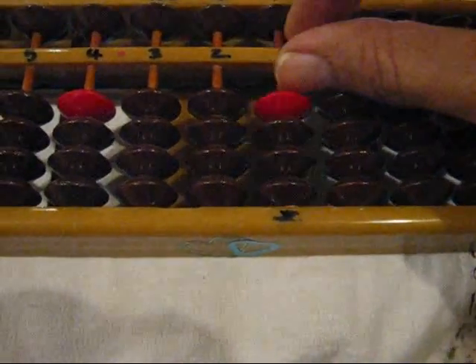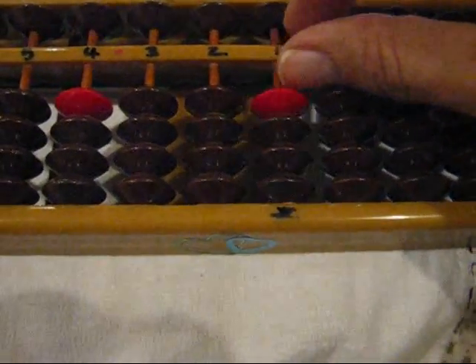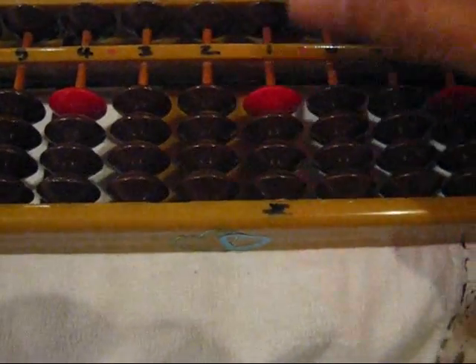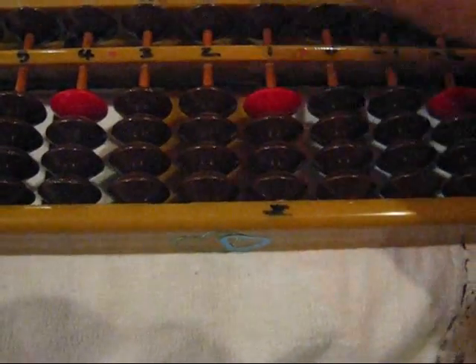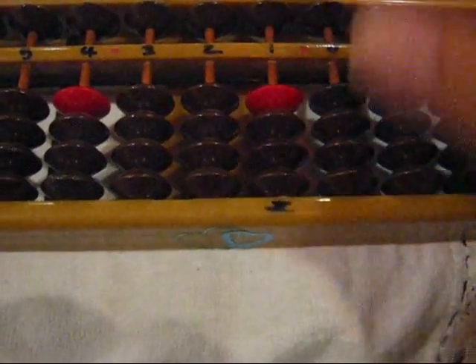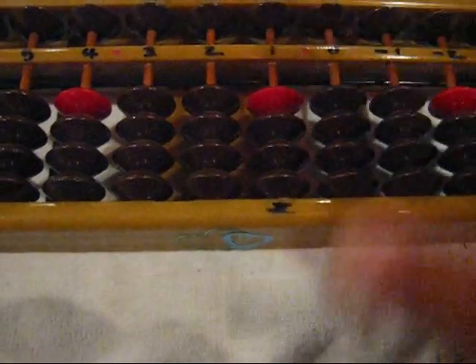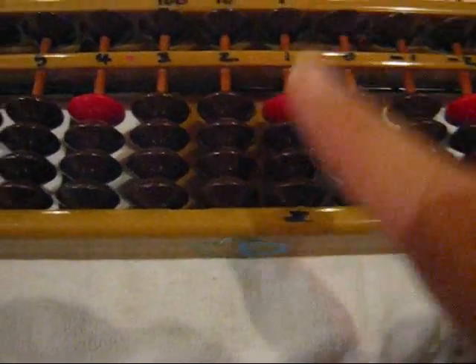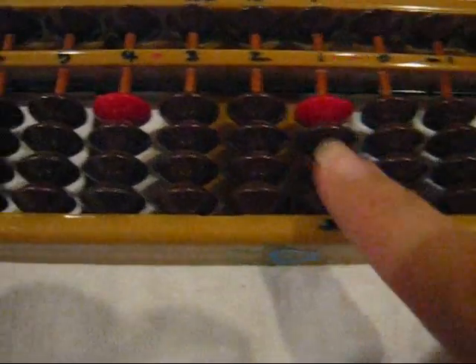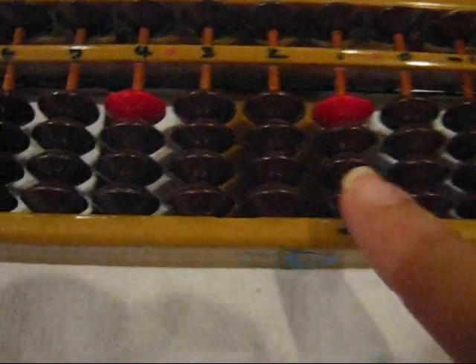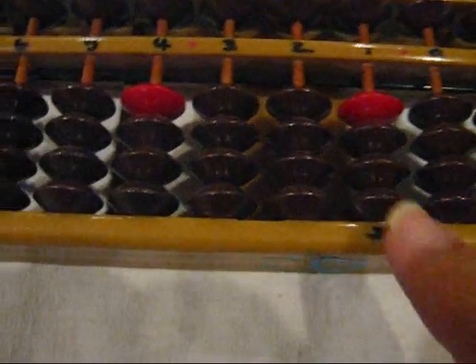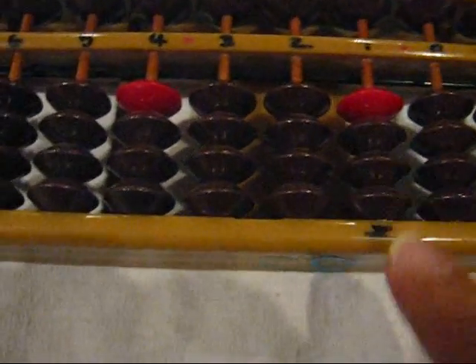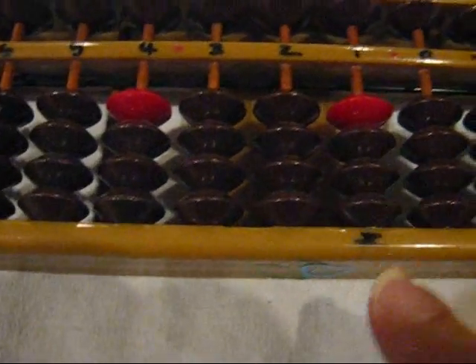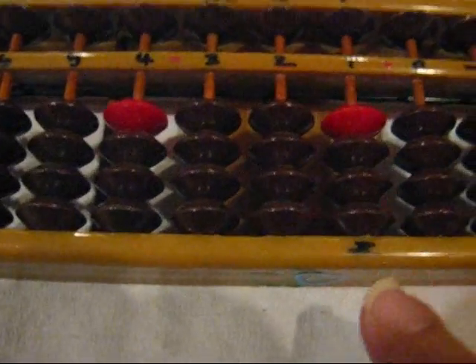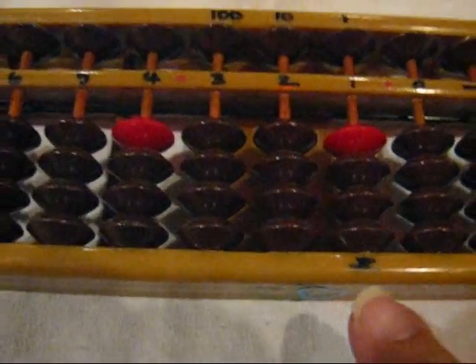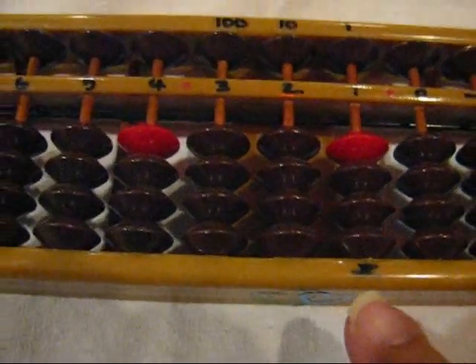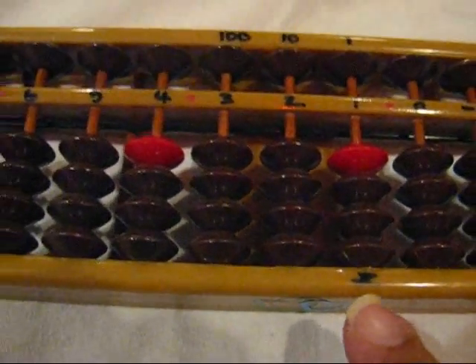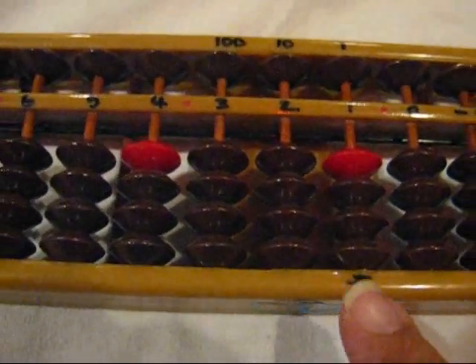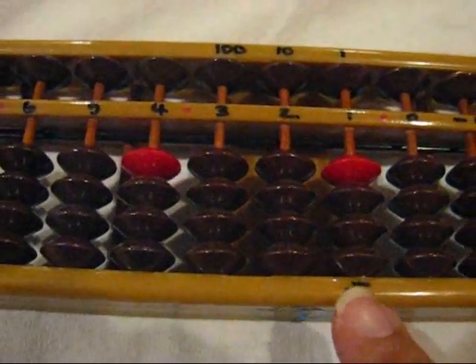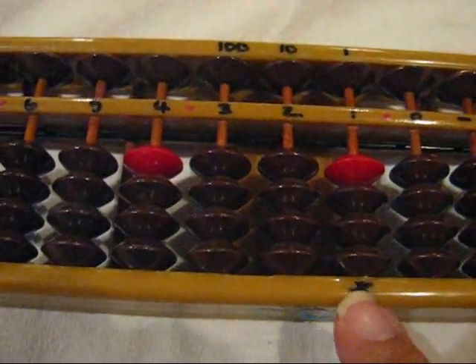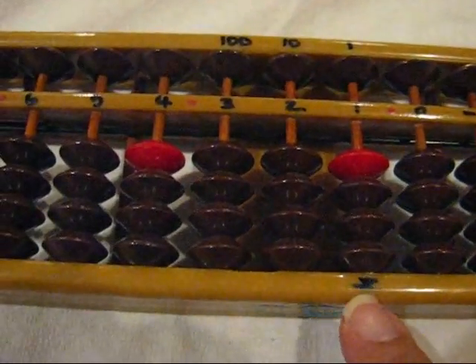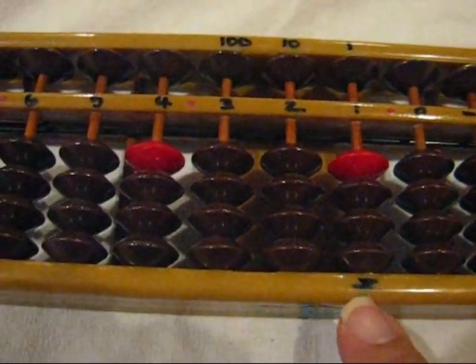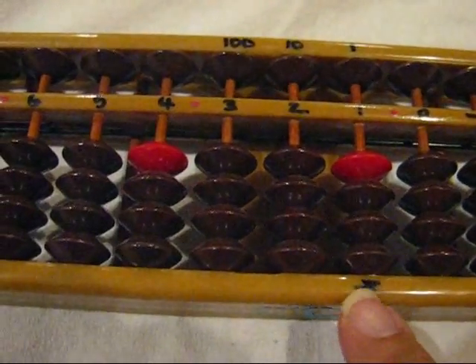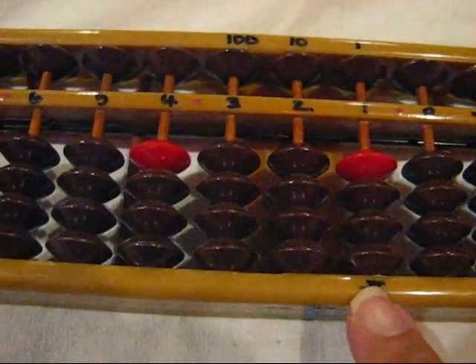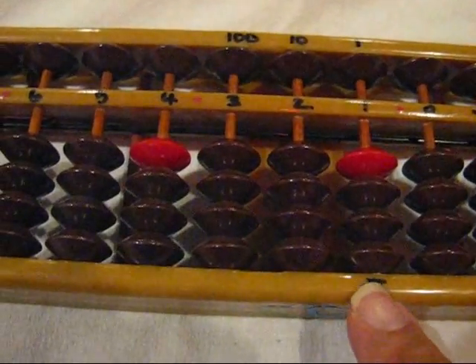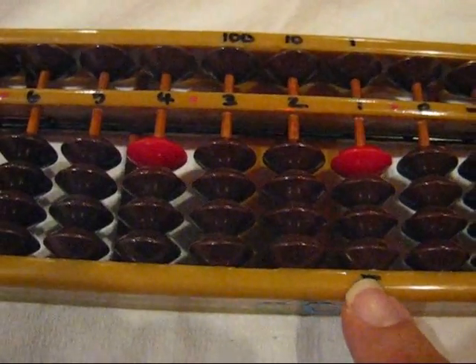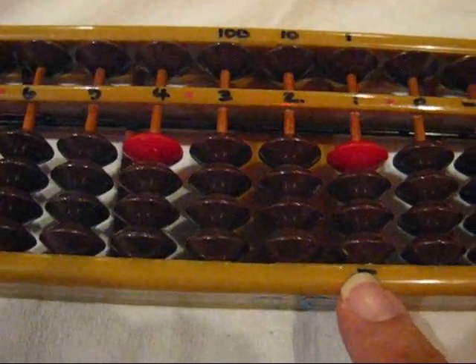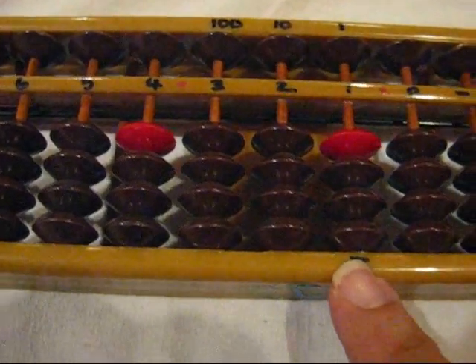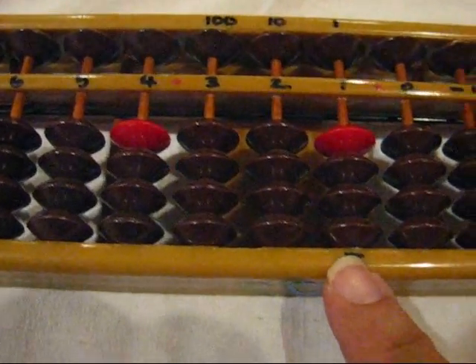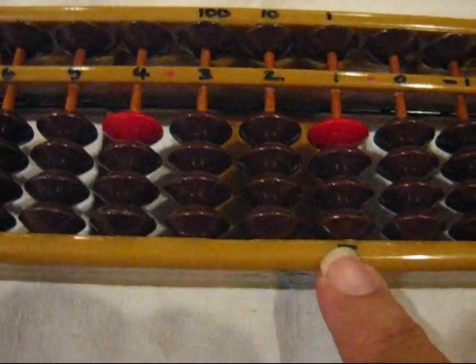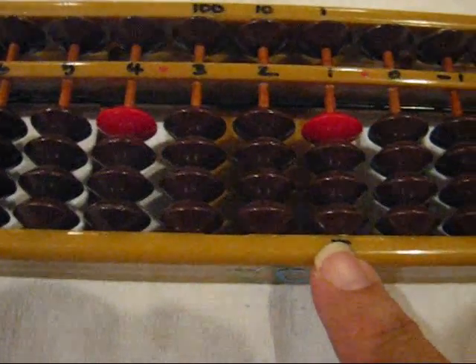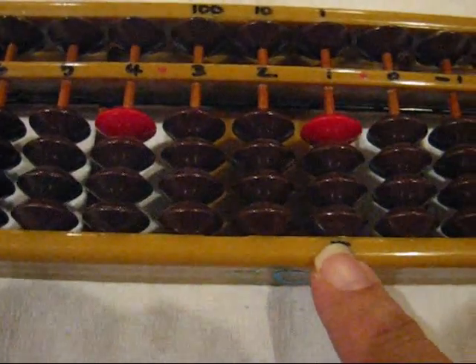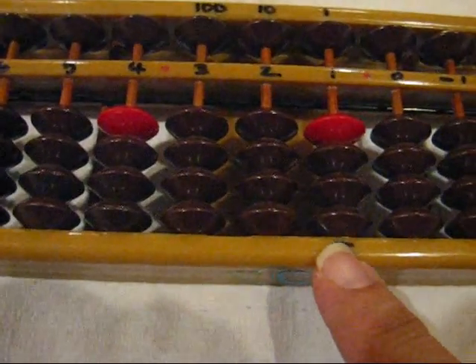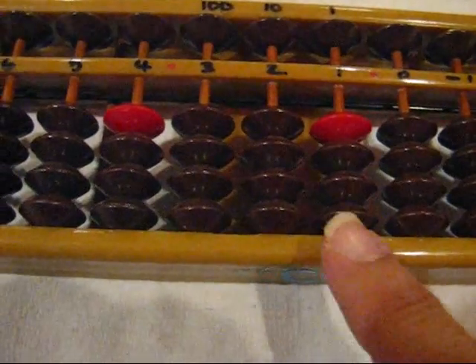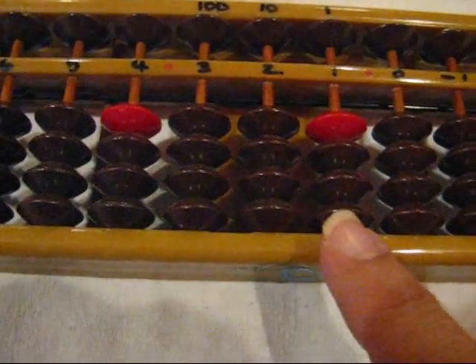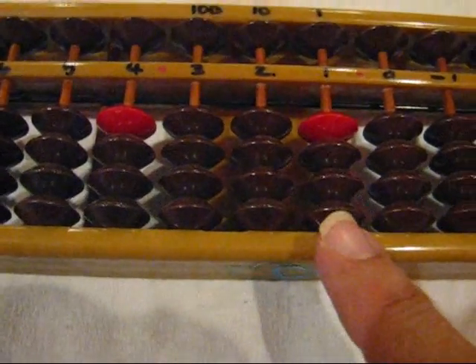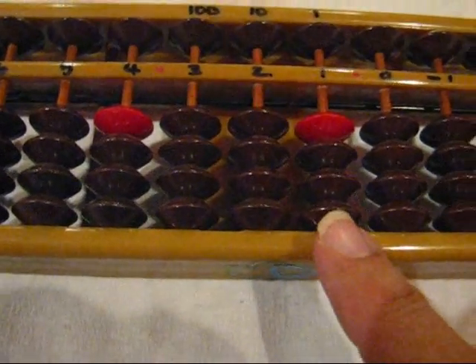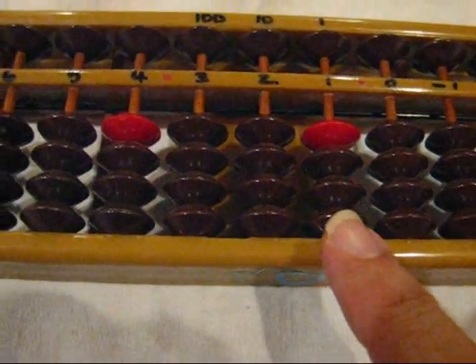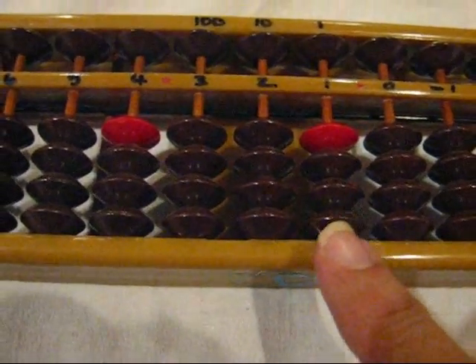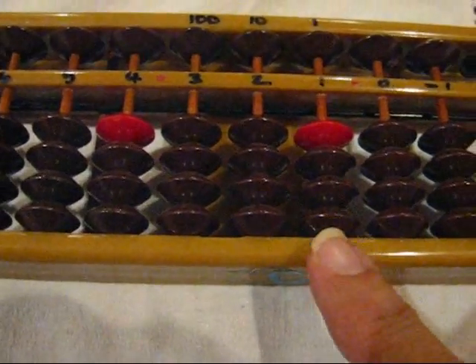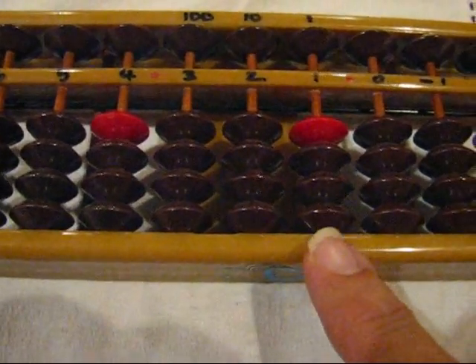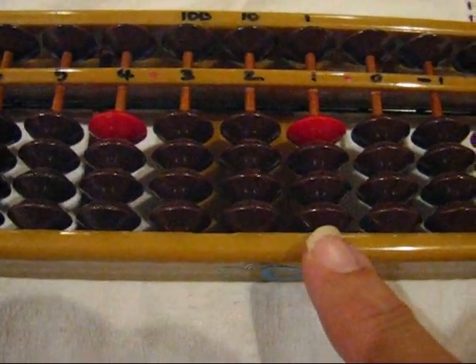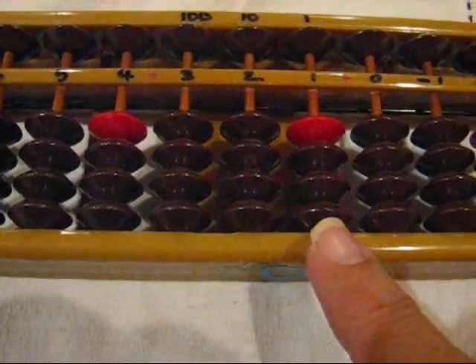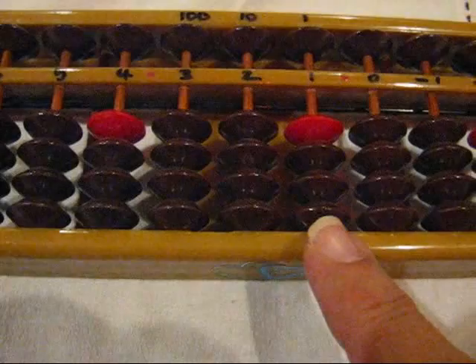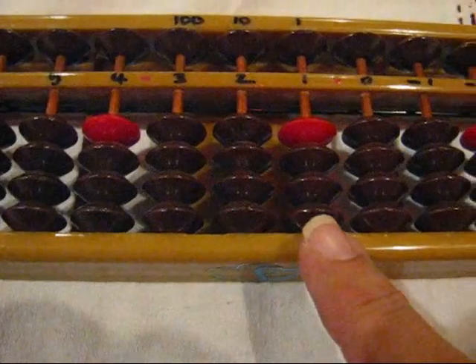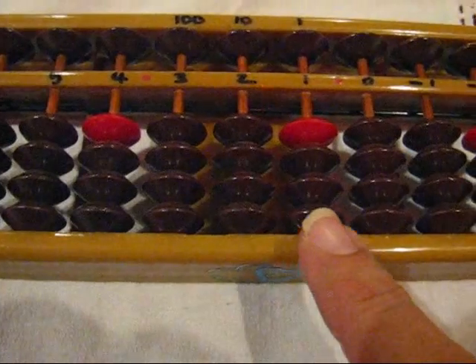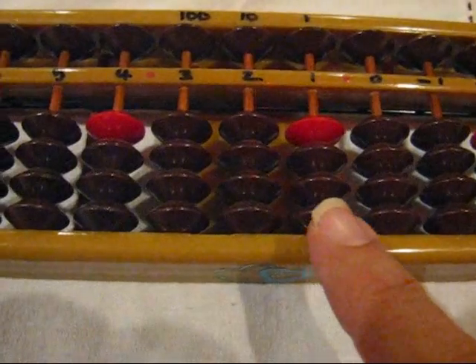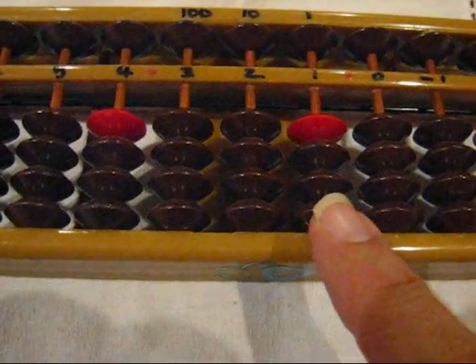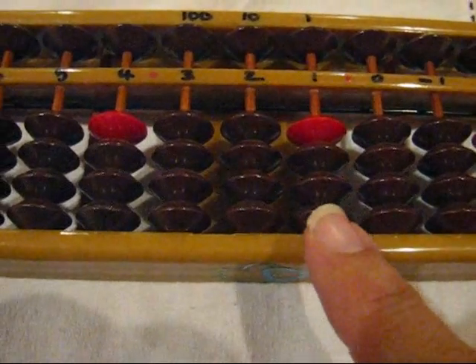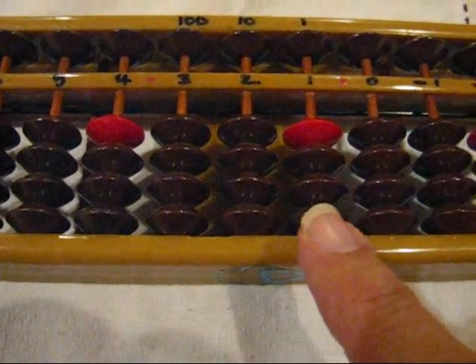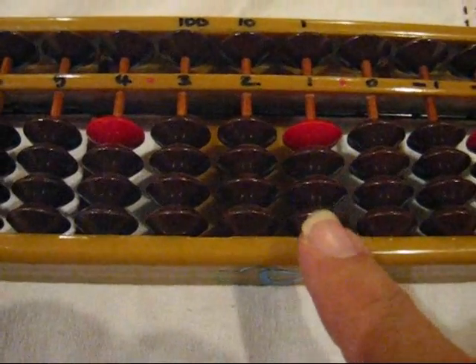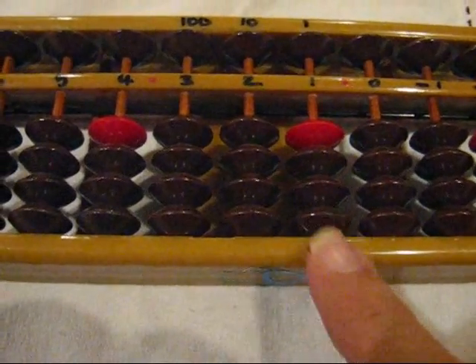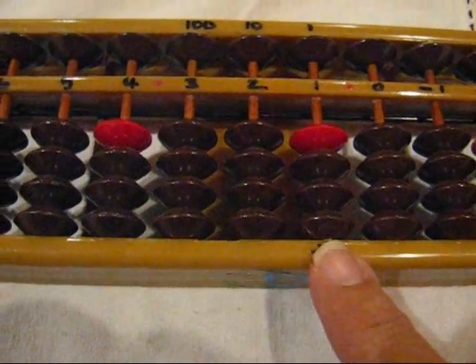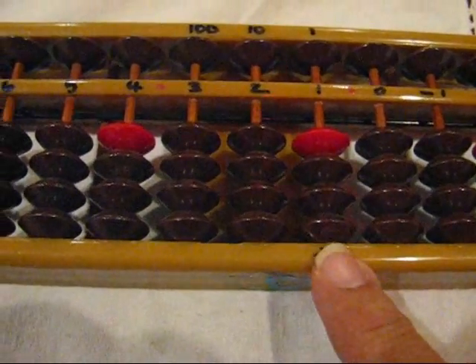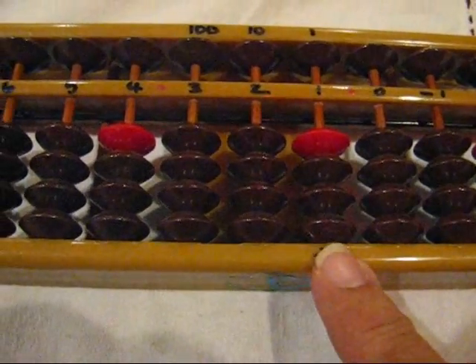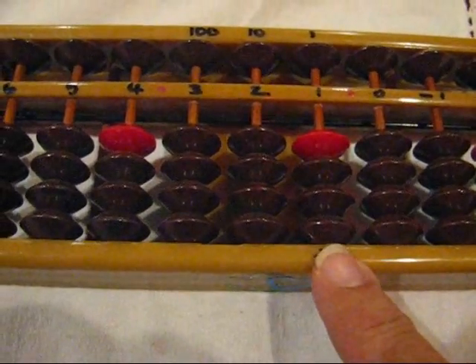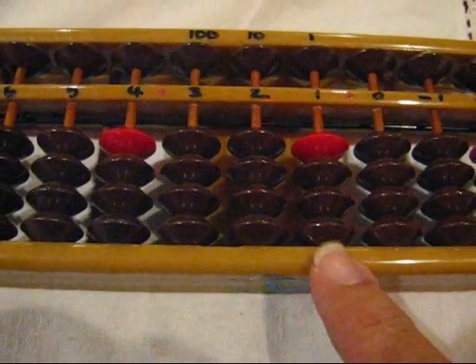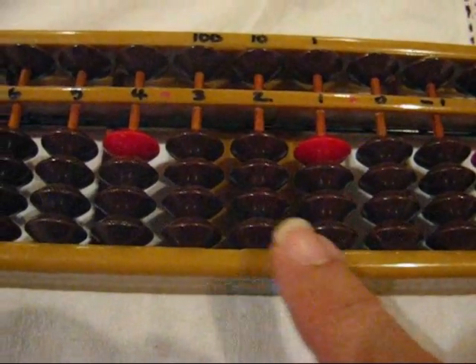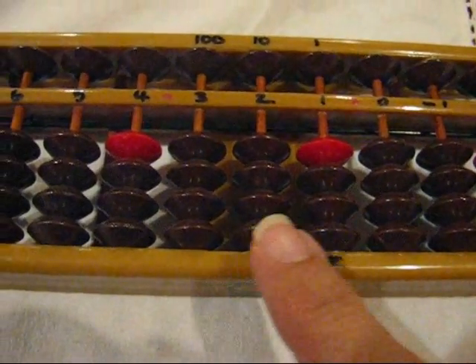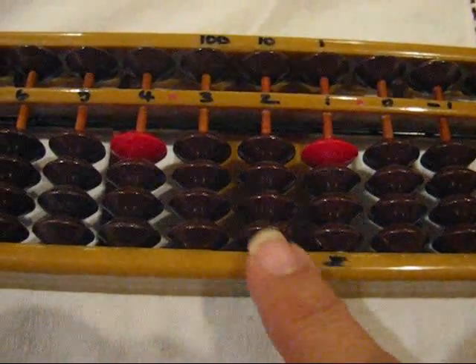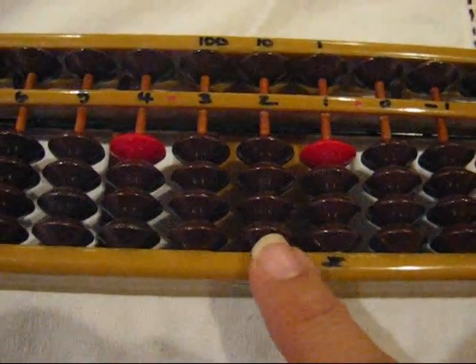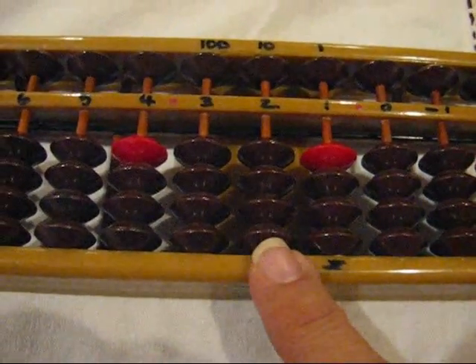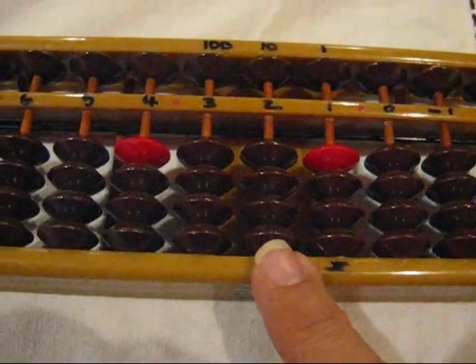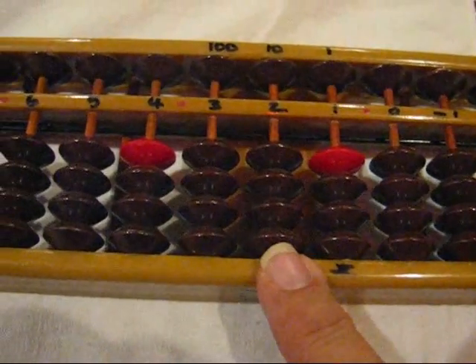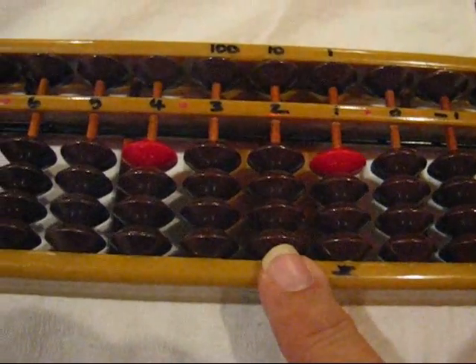Again, the abacus is marked in units and you can see that this is 1, 10.